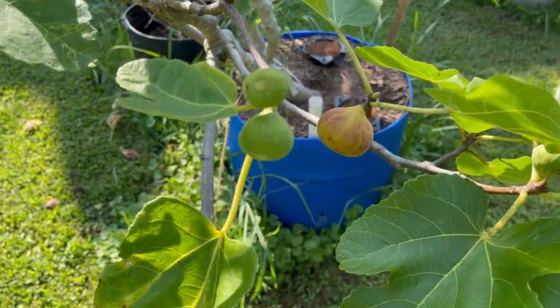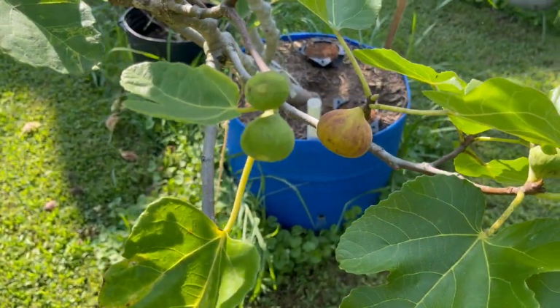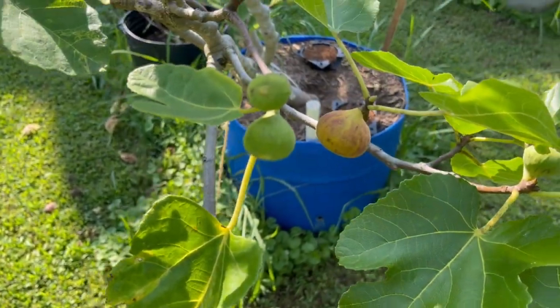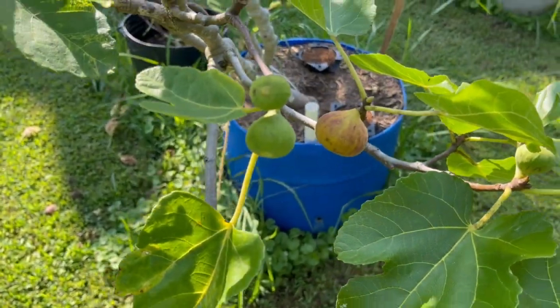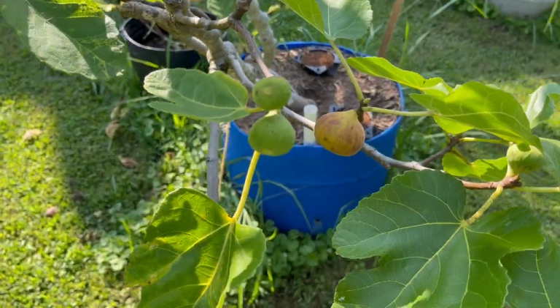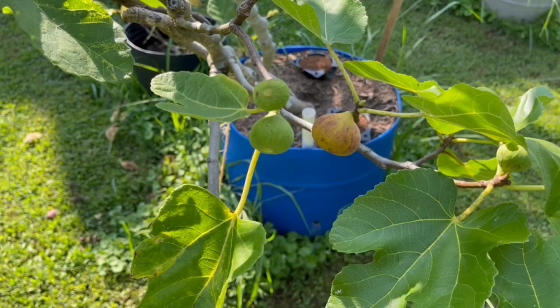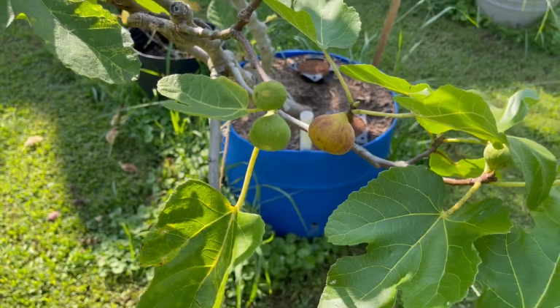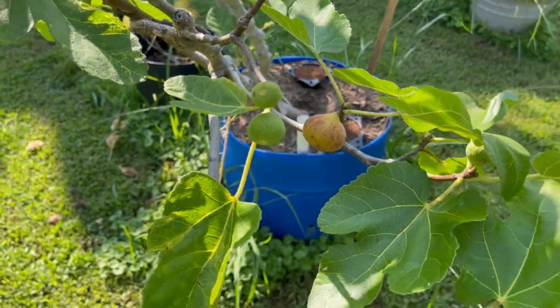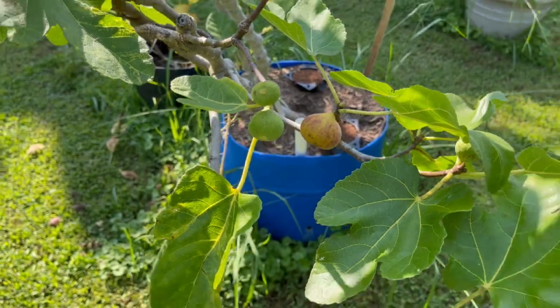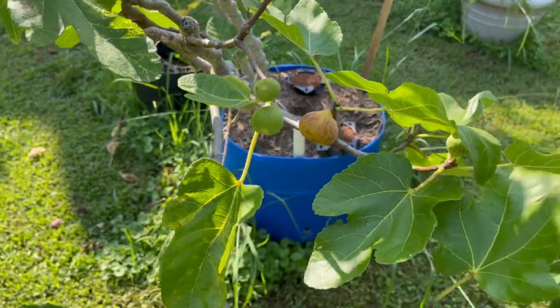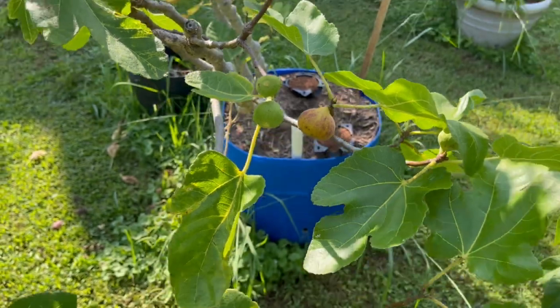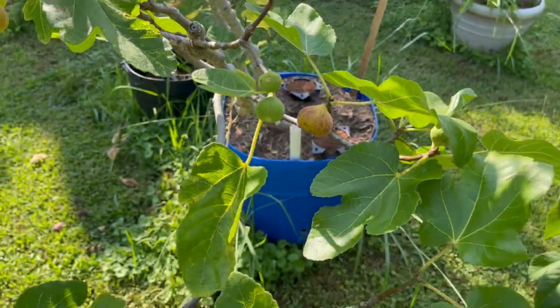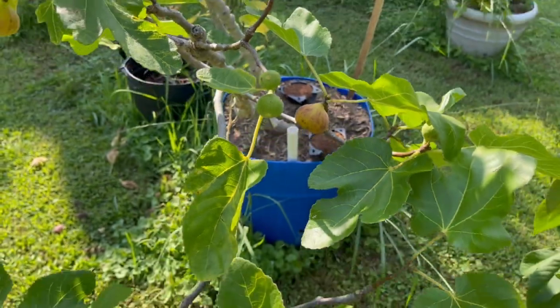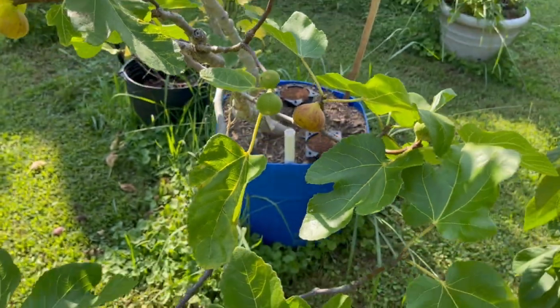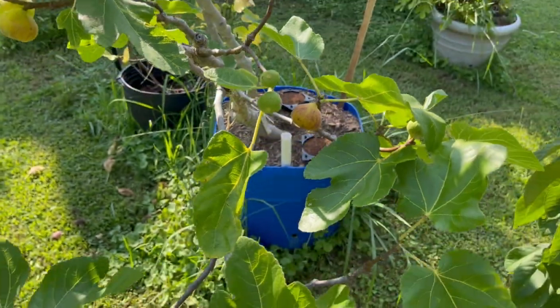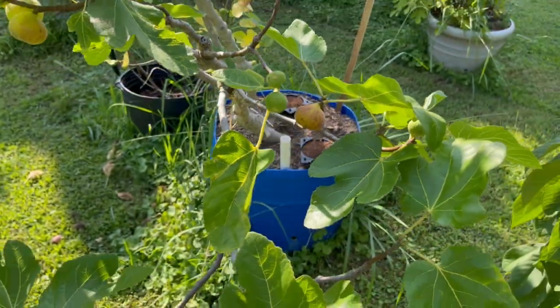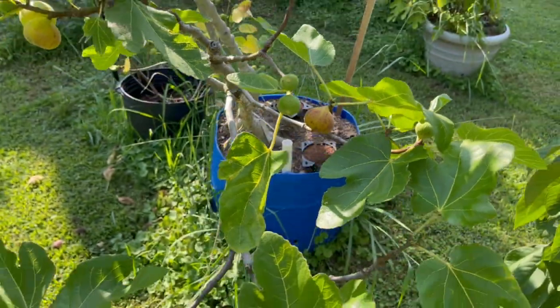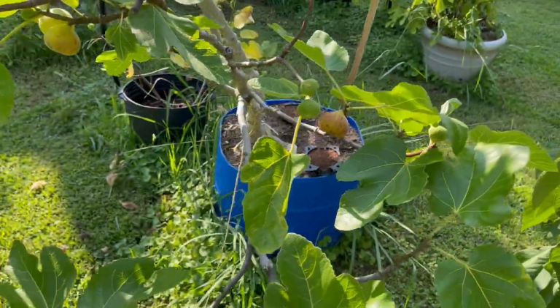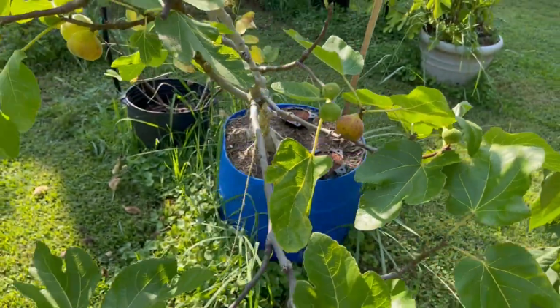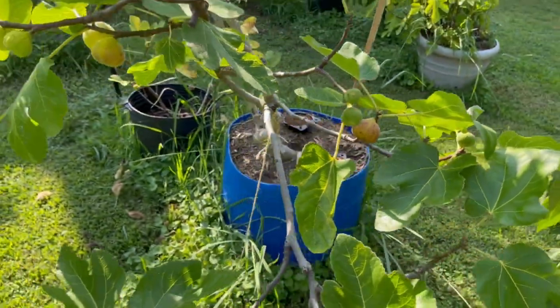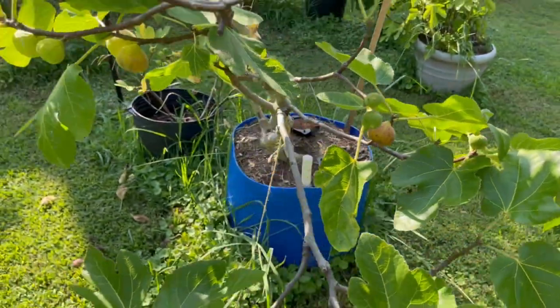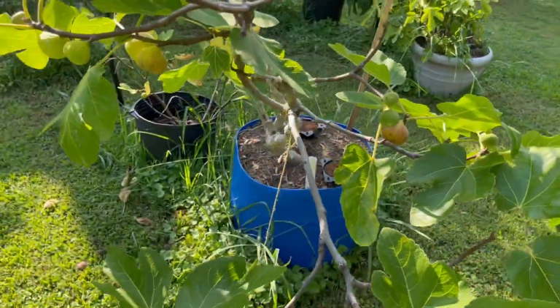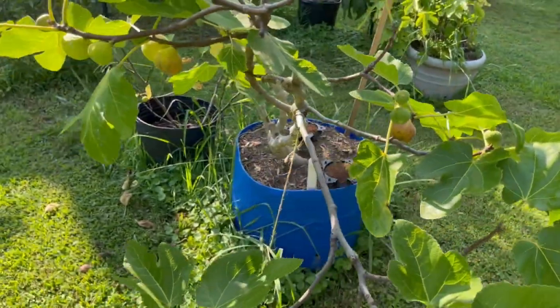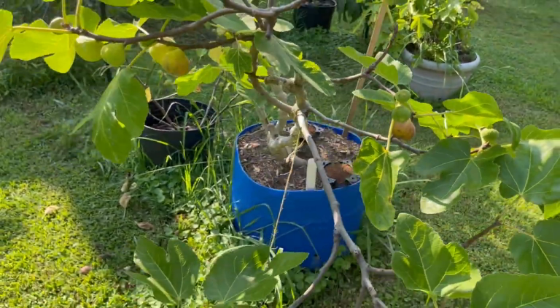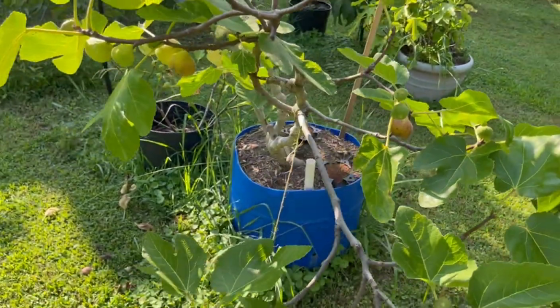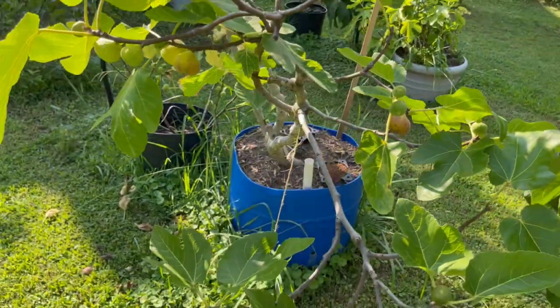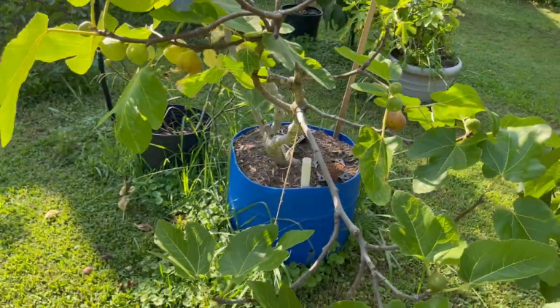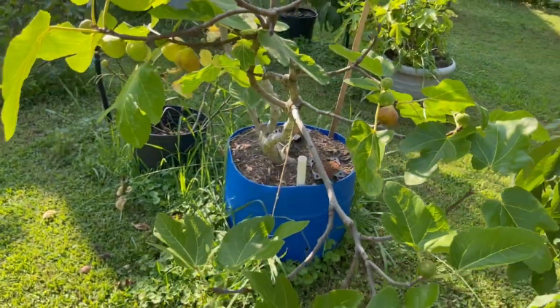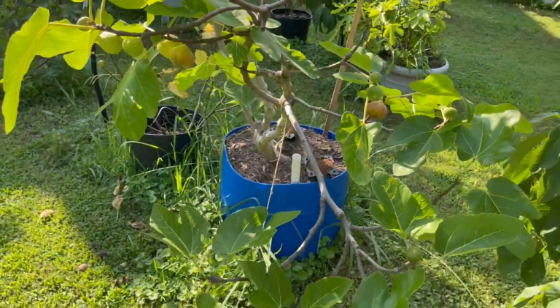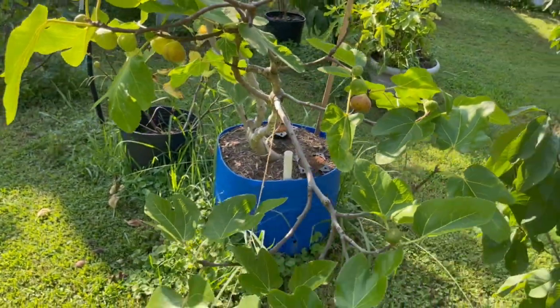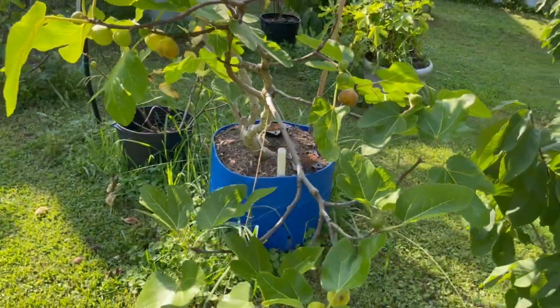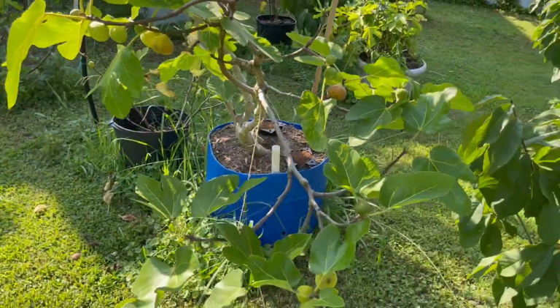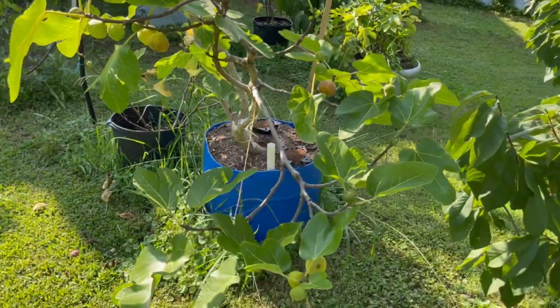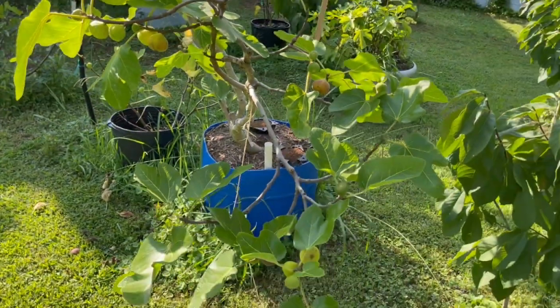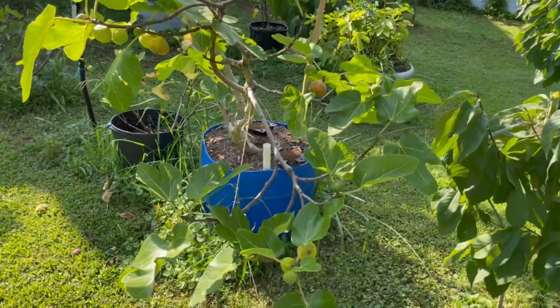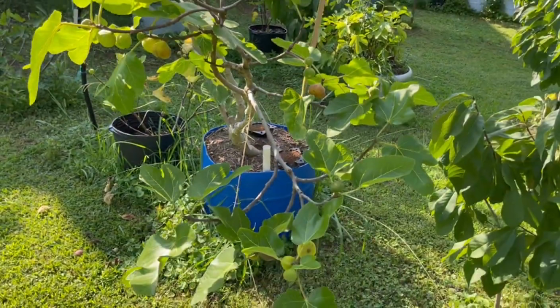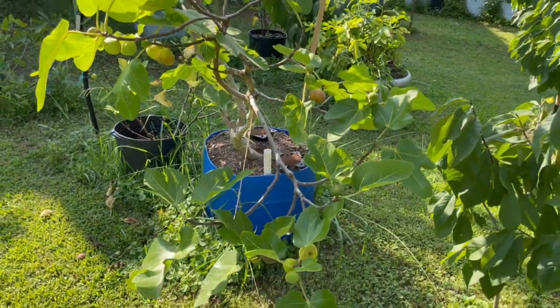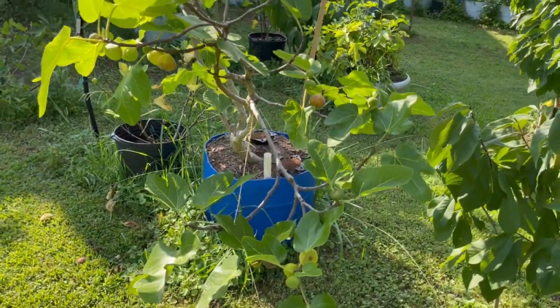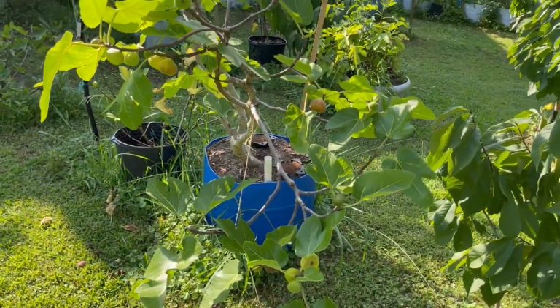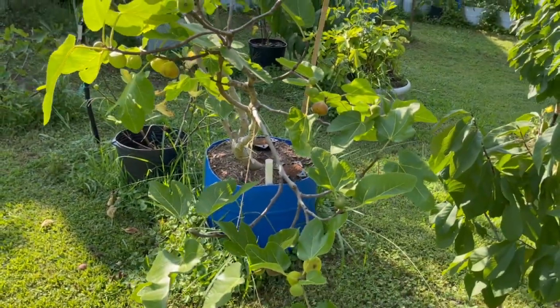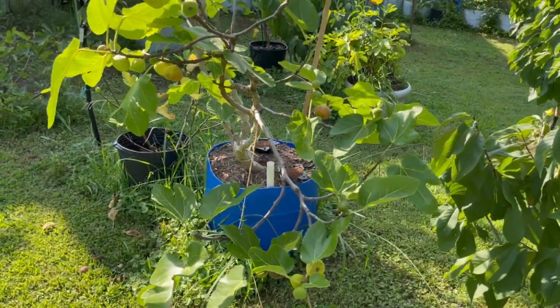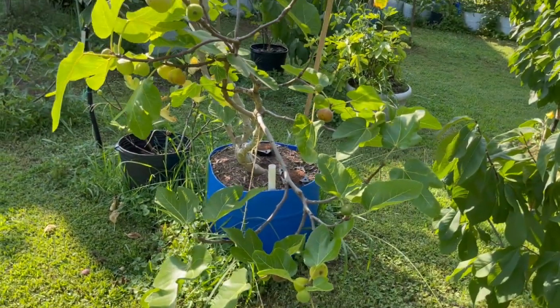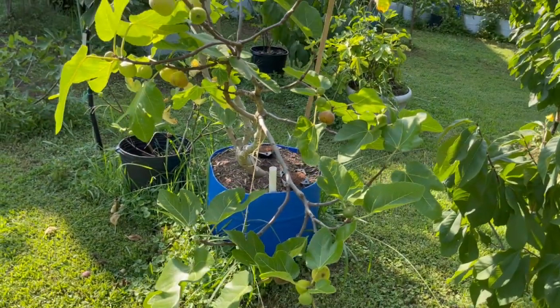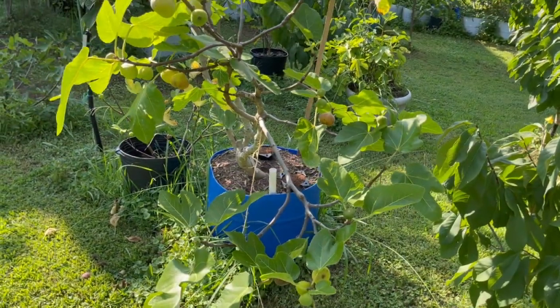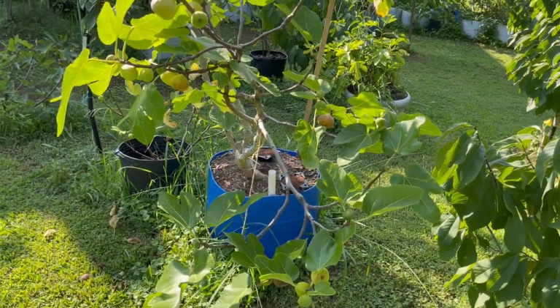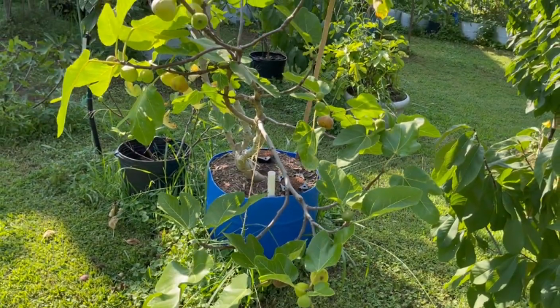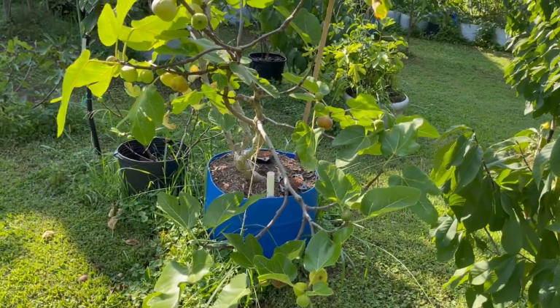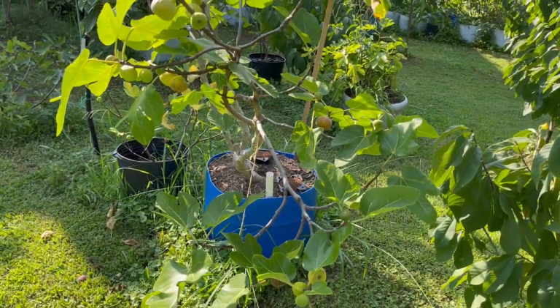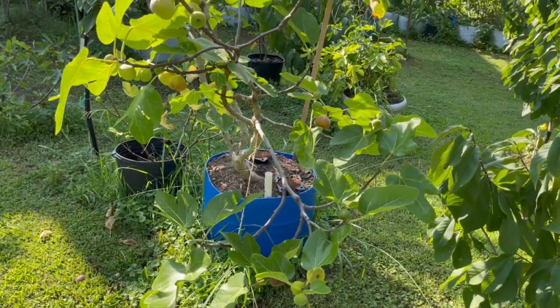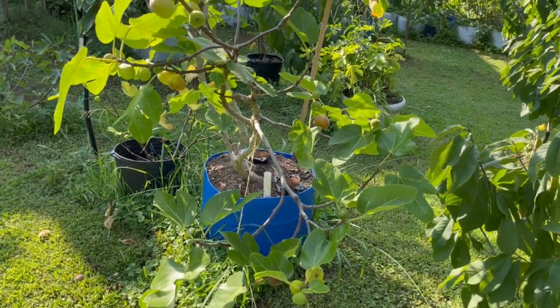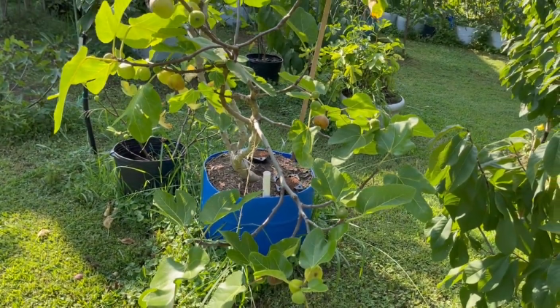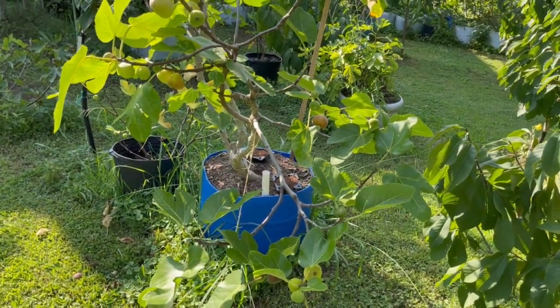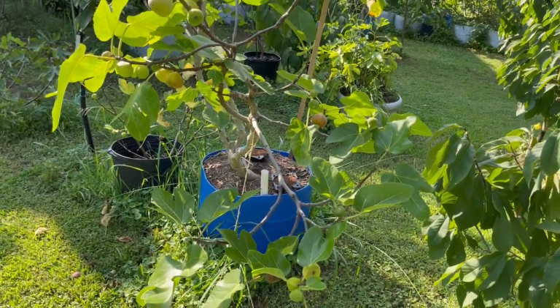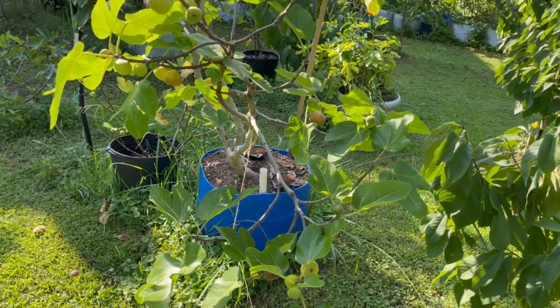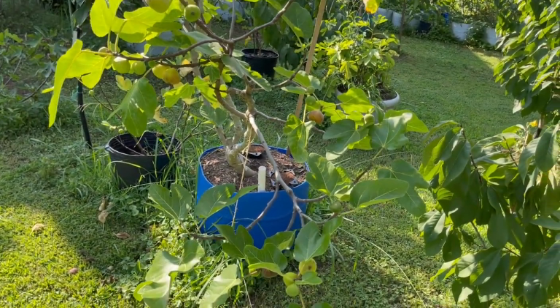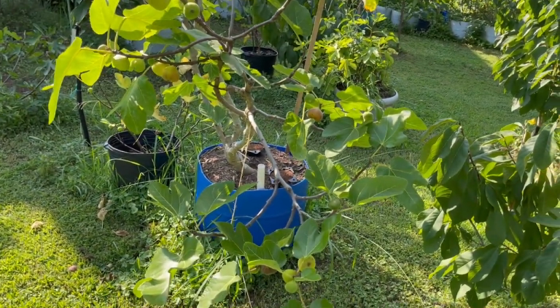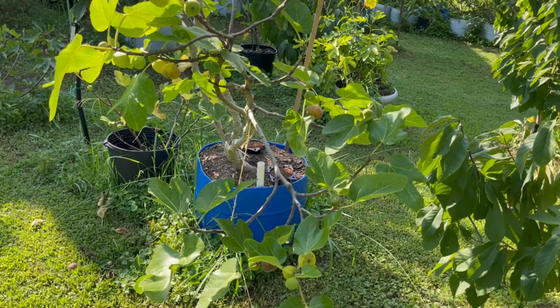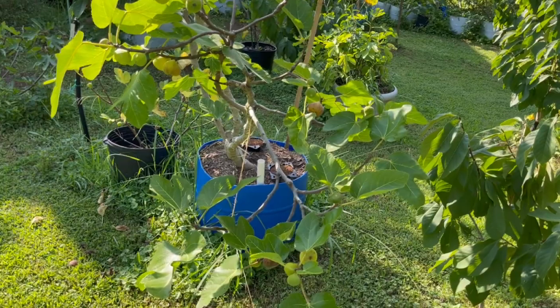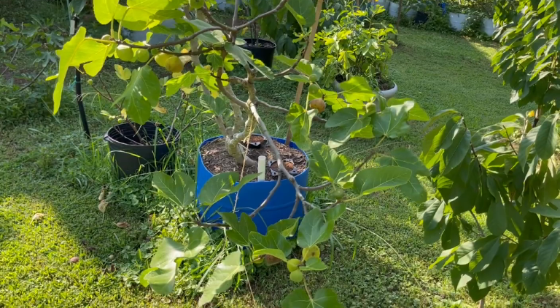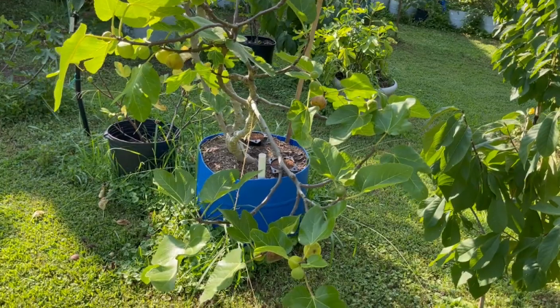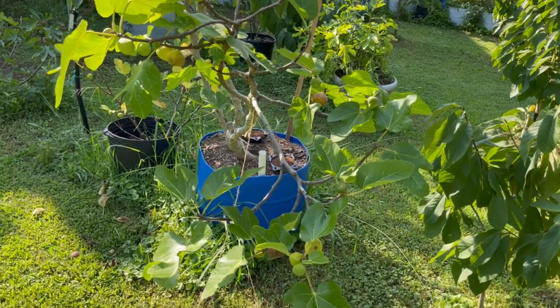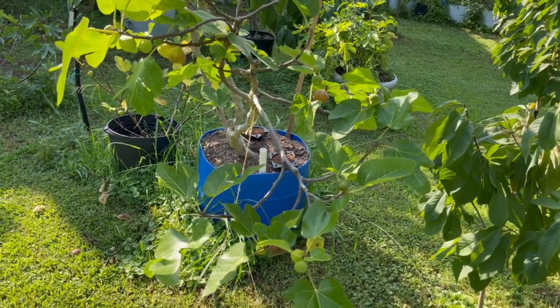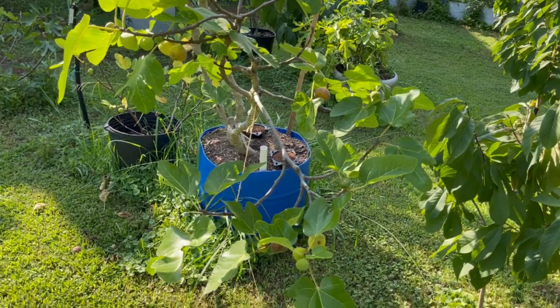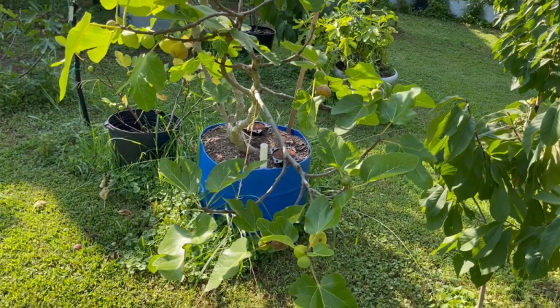Again, guys — Irene's Black Greek. All right guys, that's it for today. Thank you, have a good day. Bye.